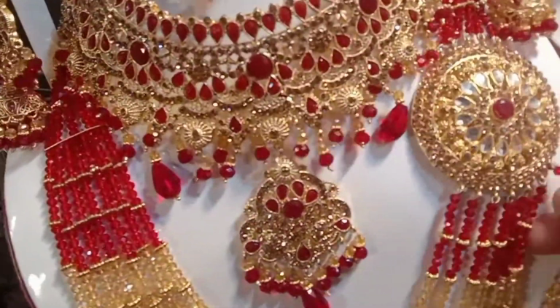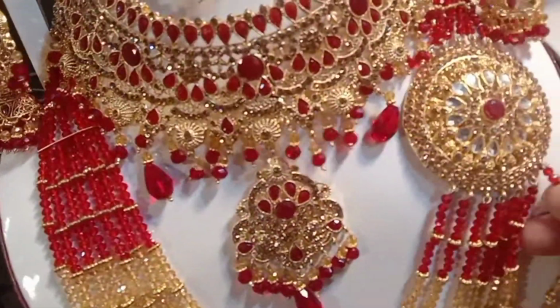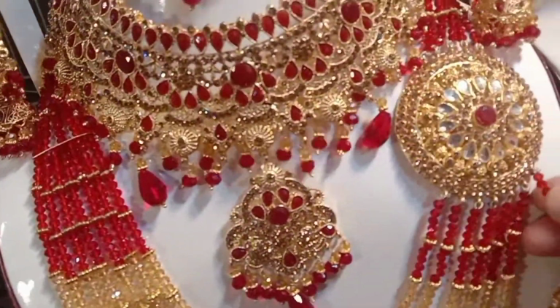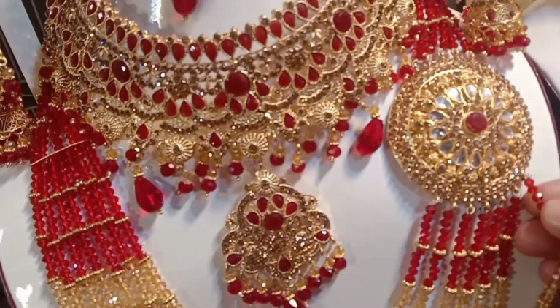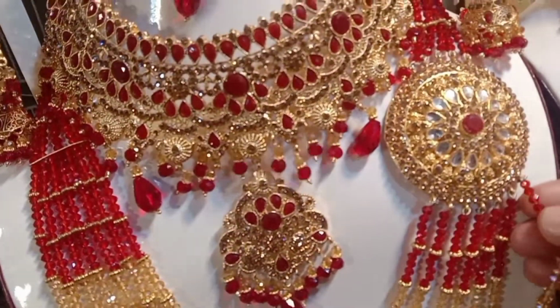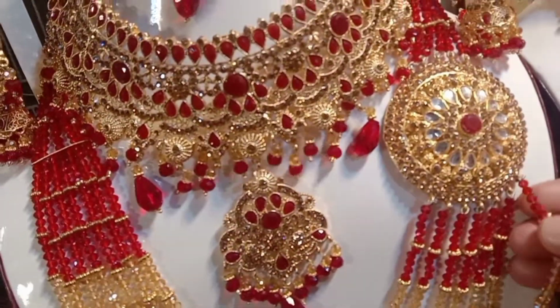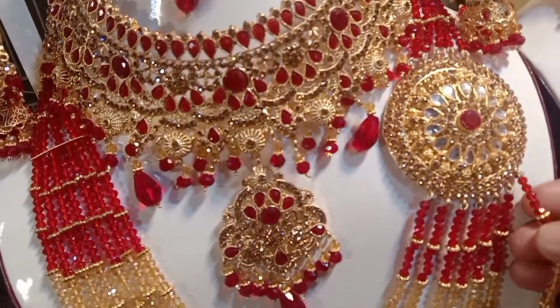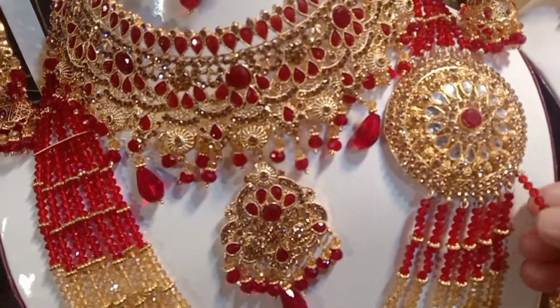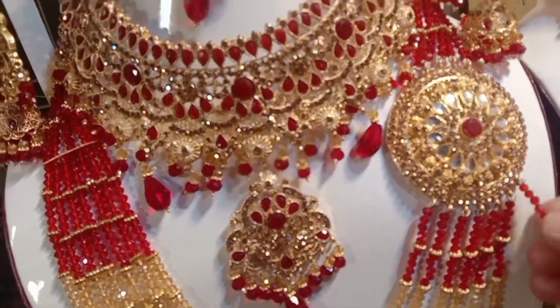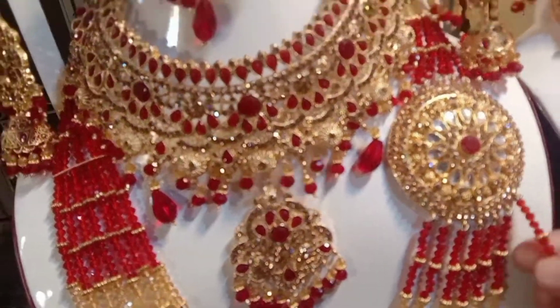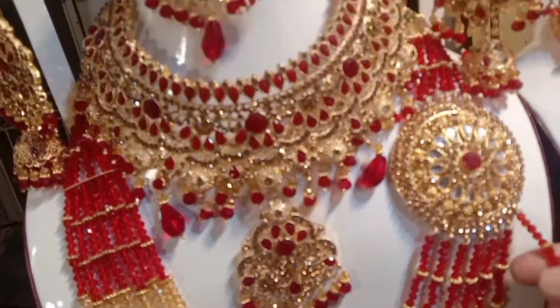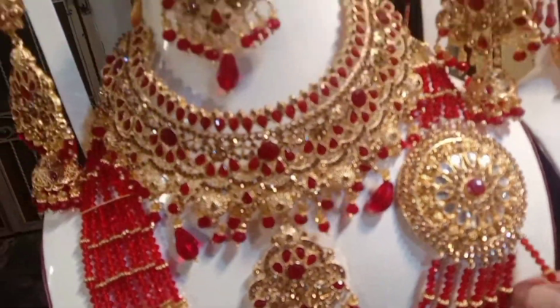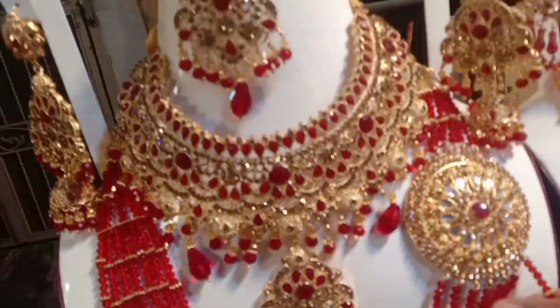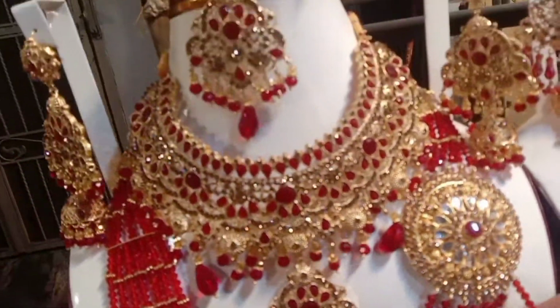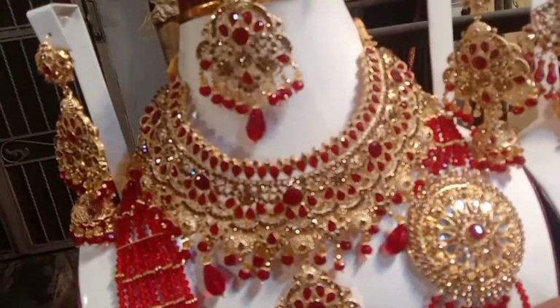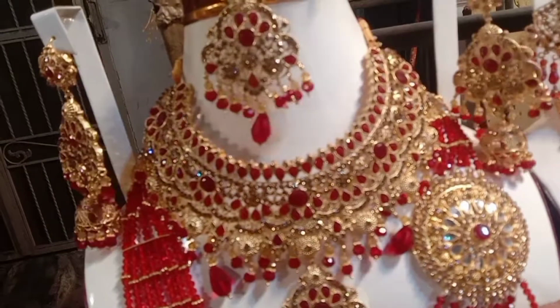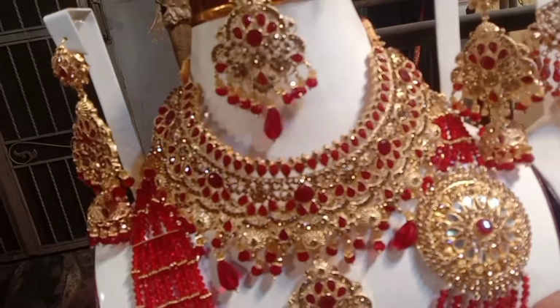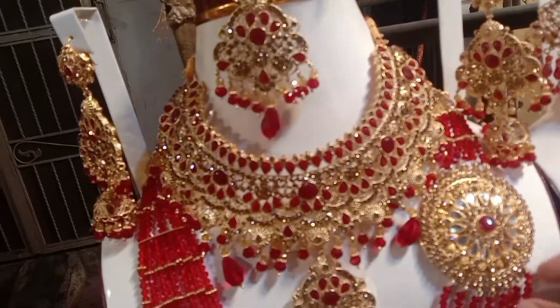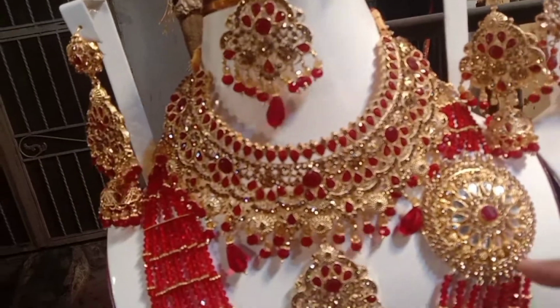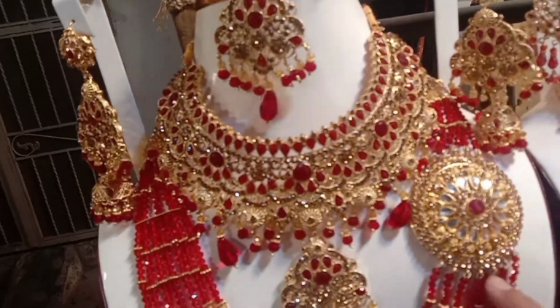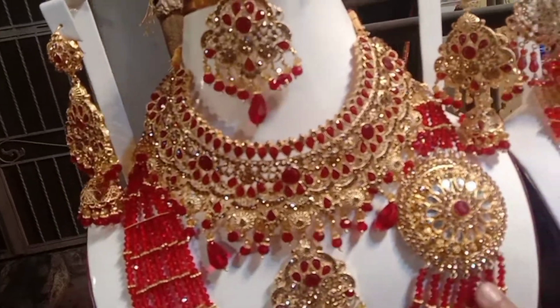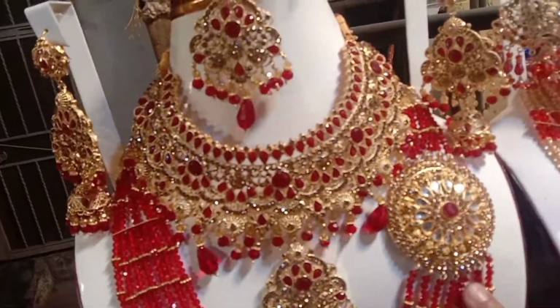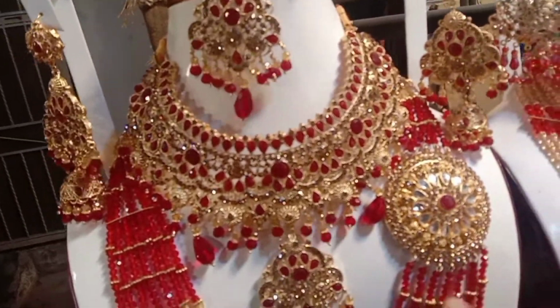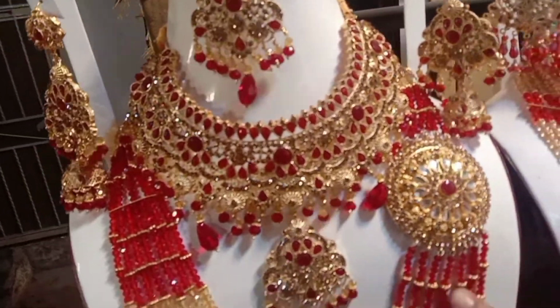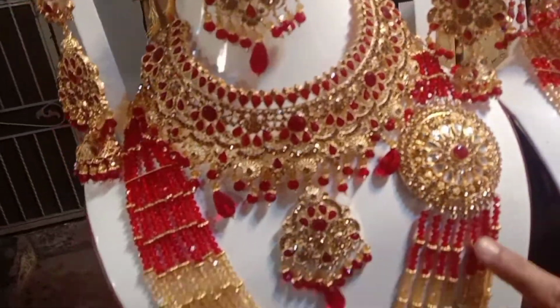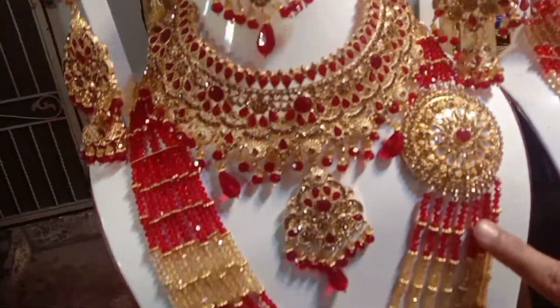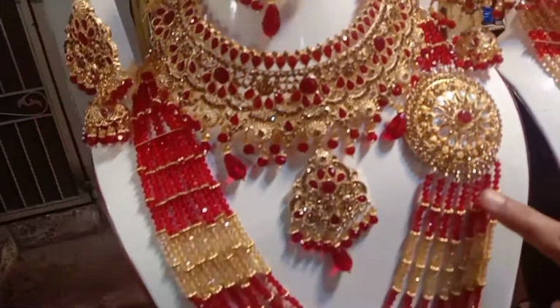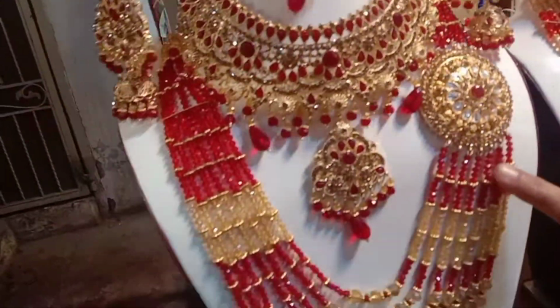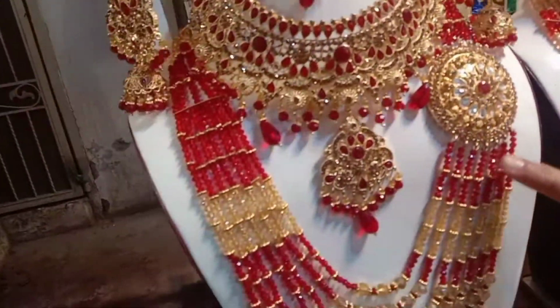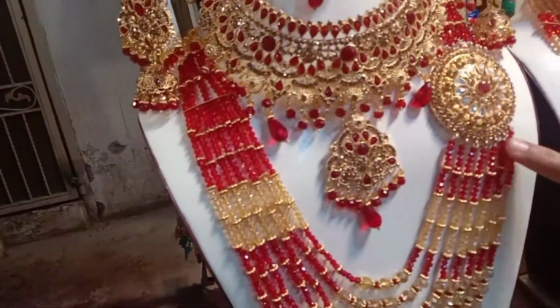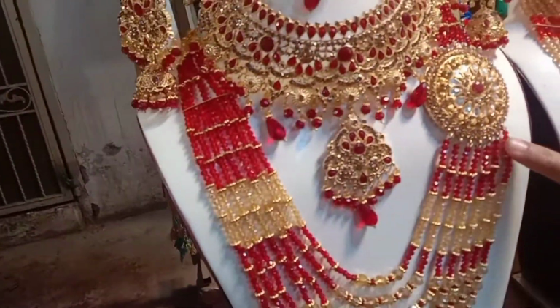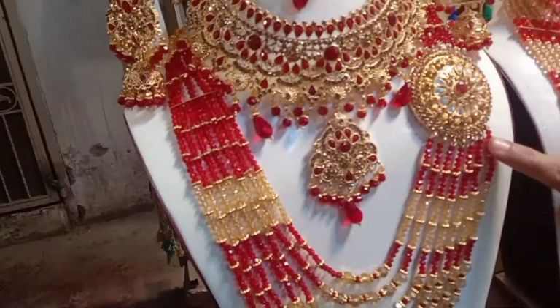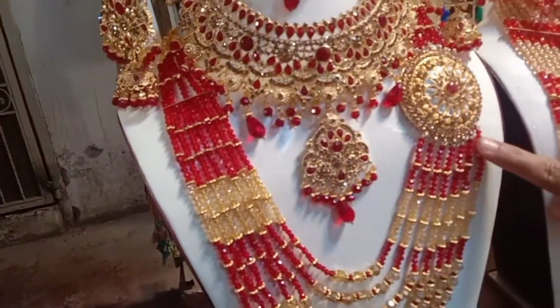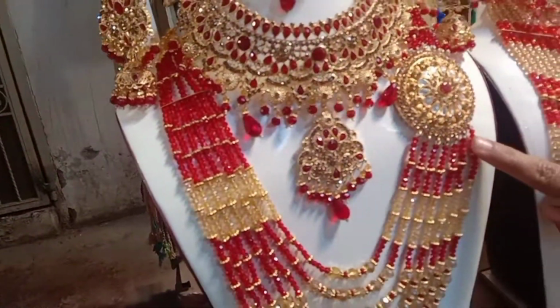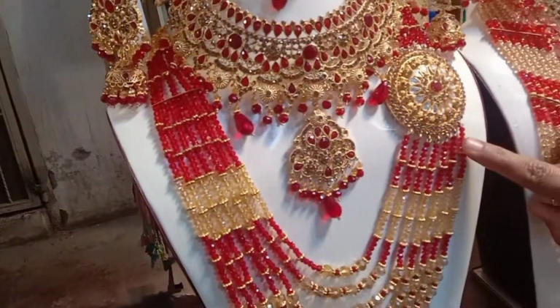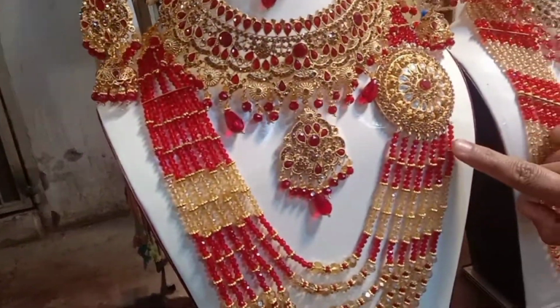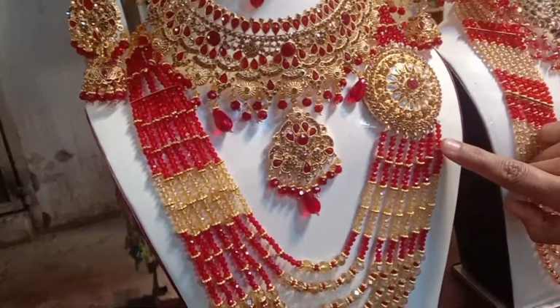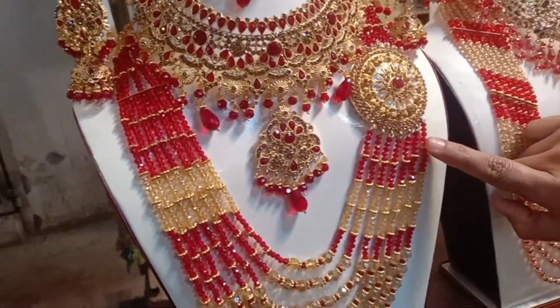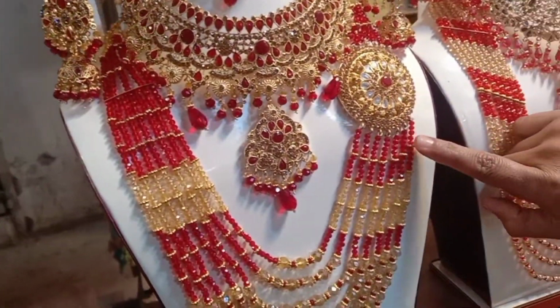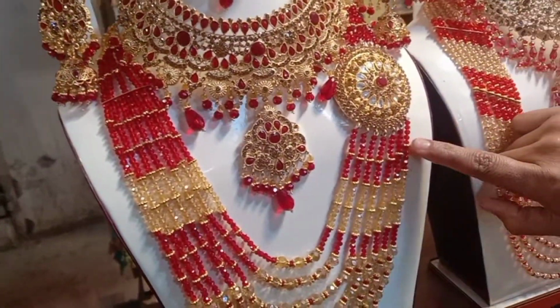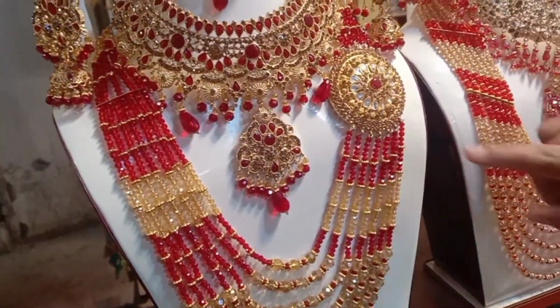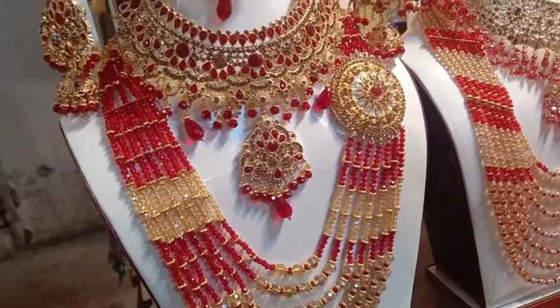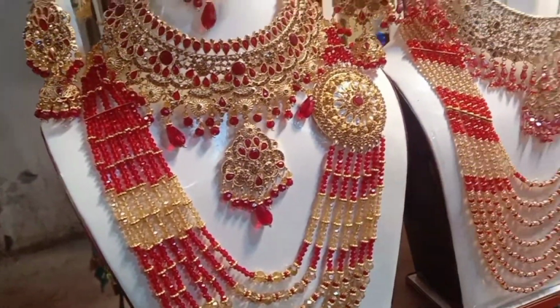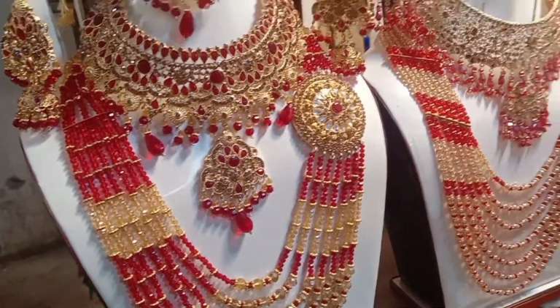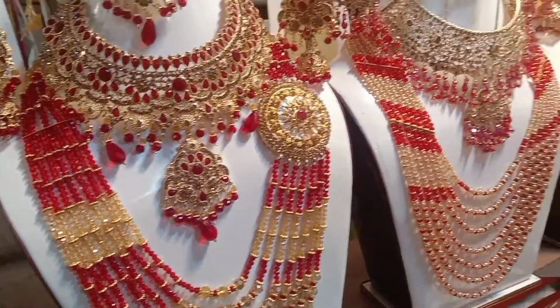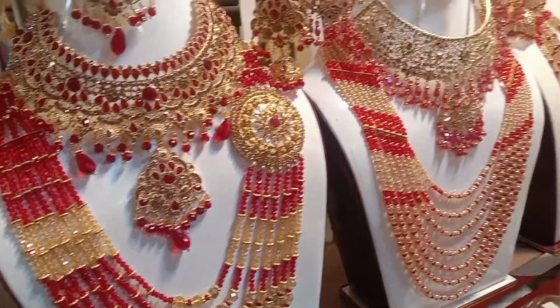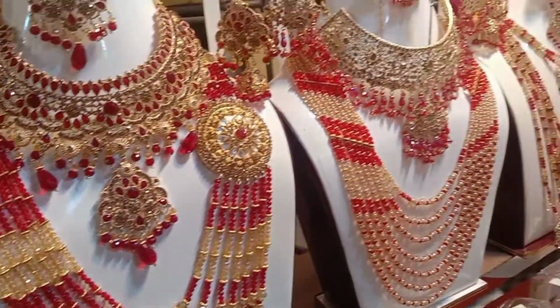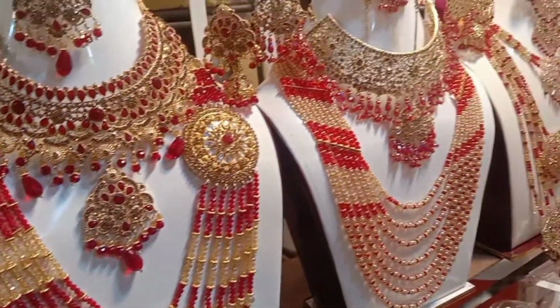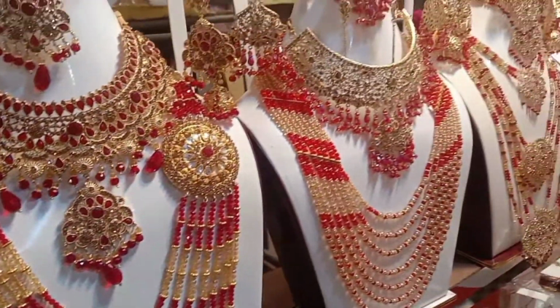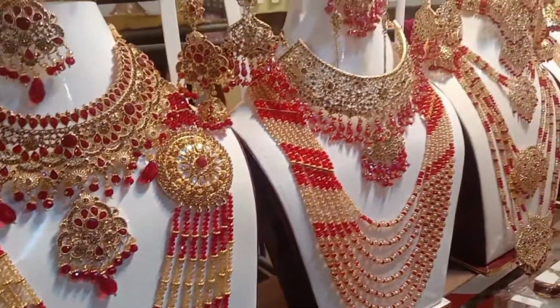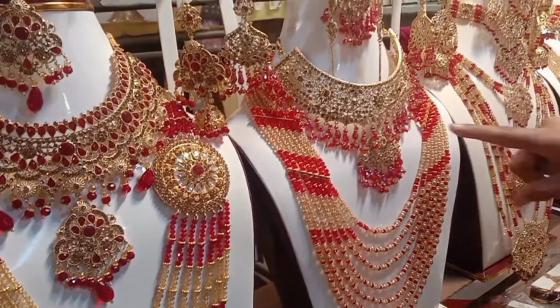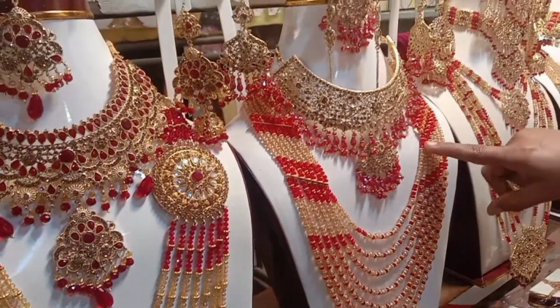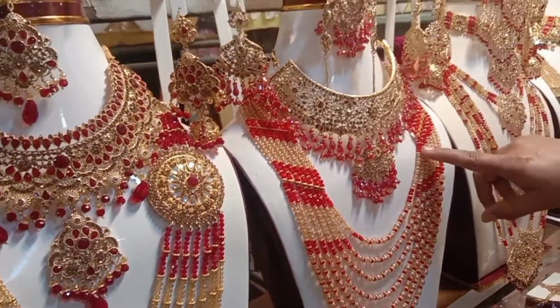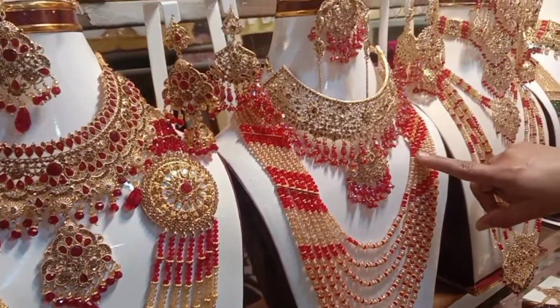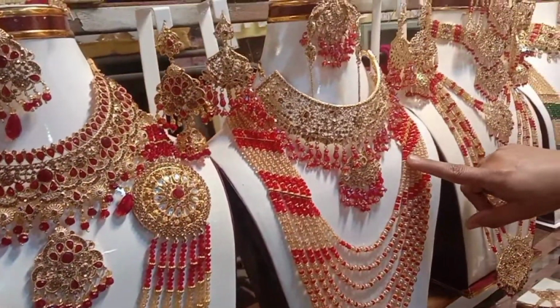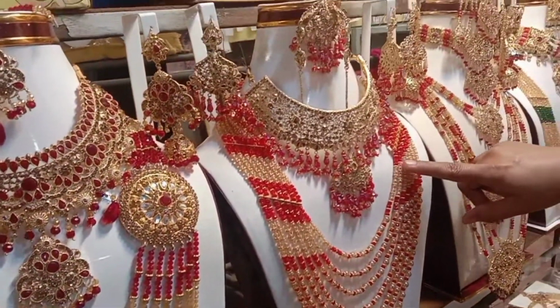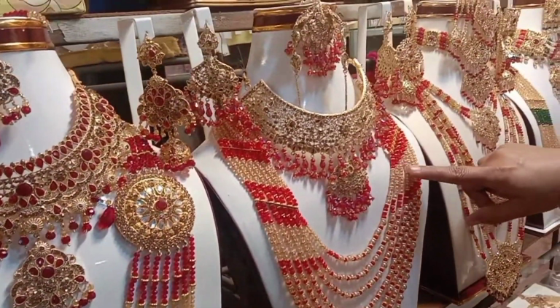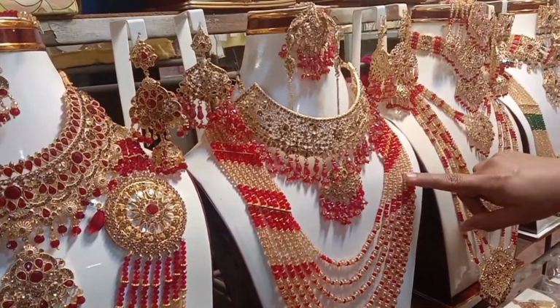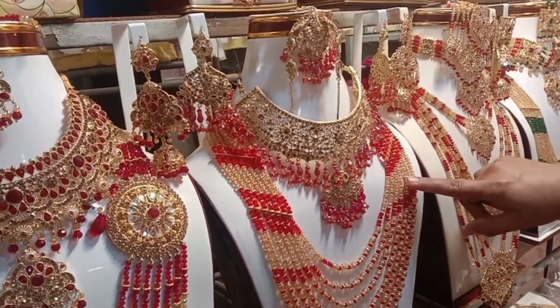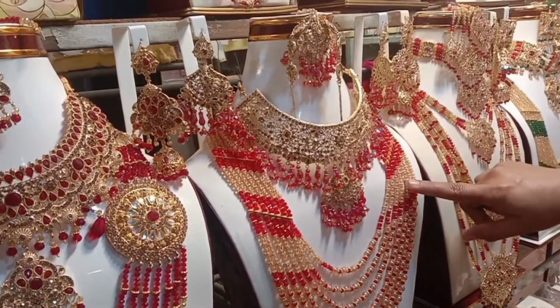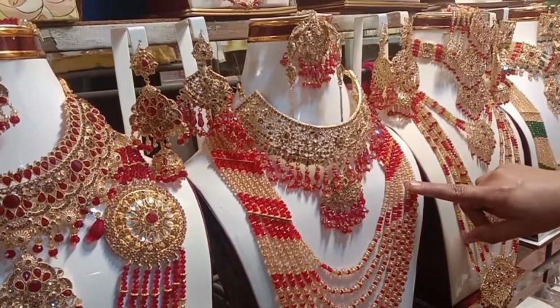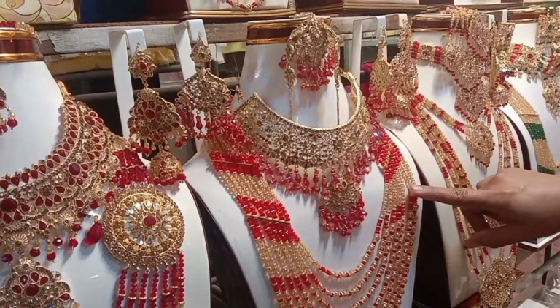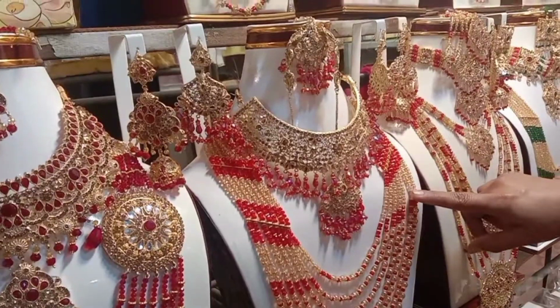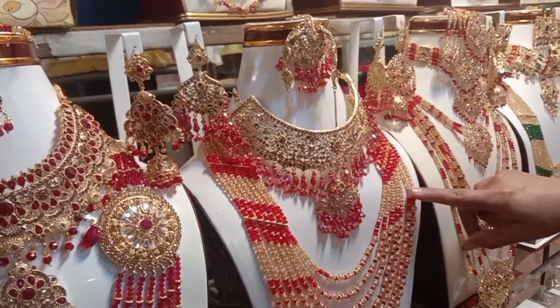How much is this one? This one is $400. And this one? This one is $25.